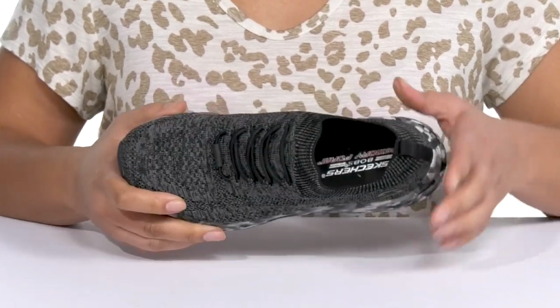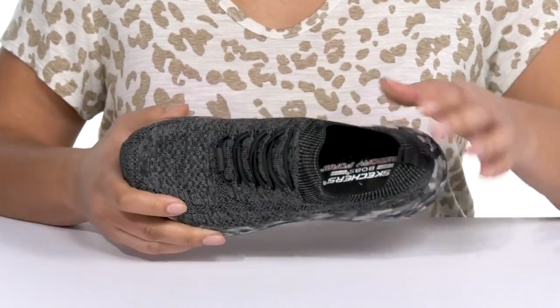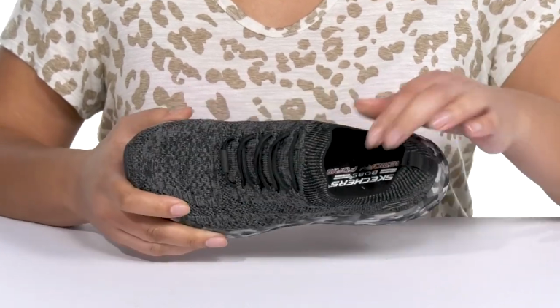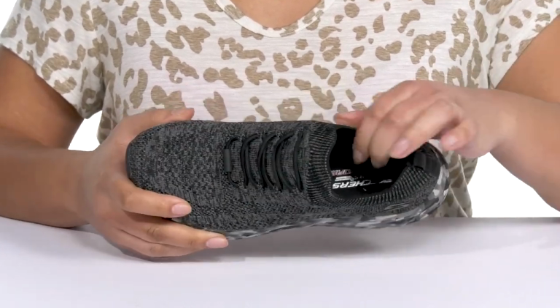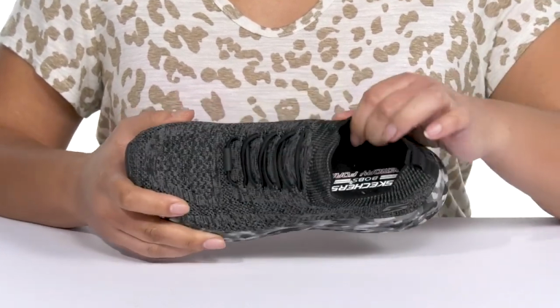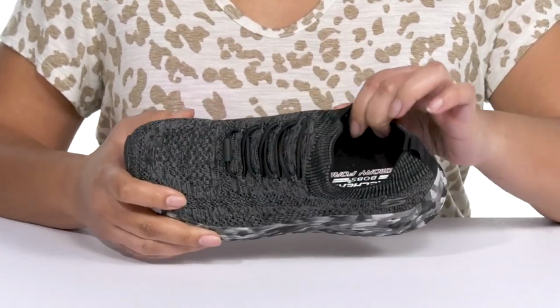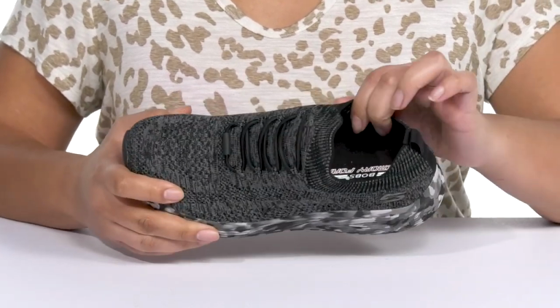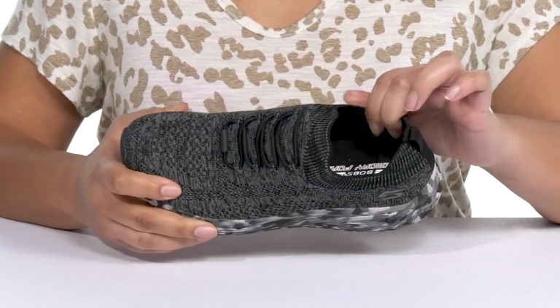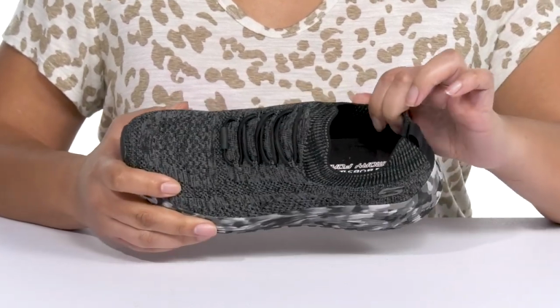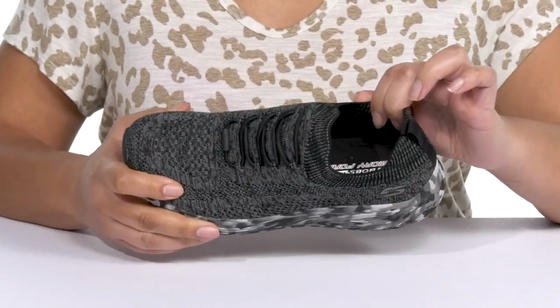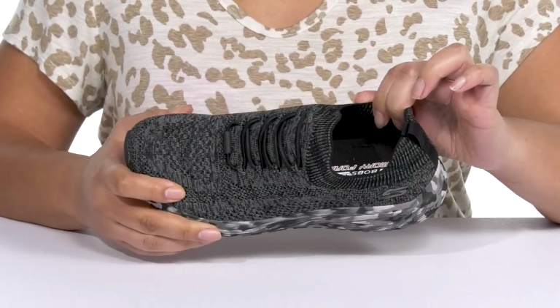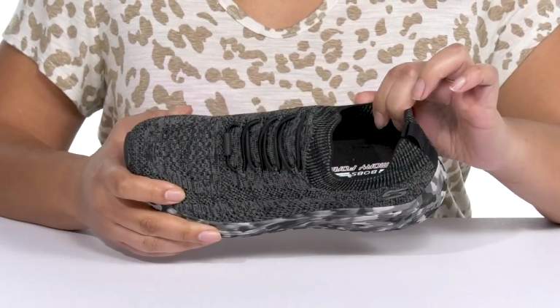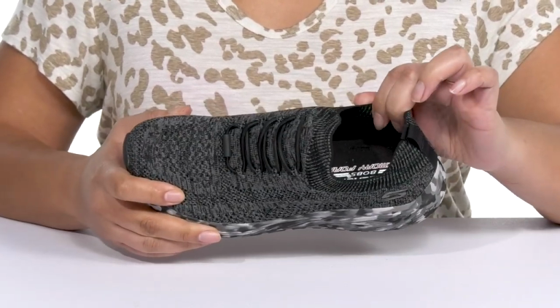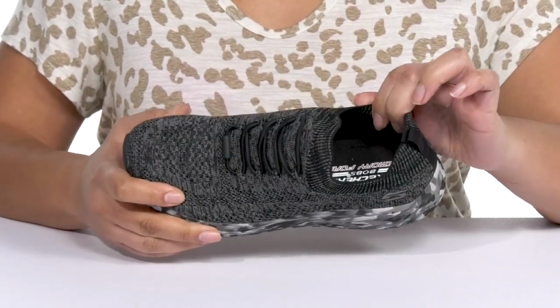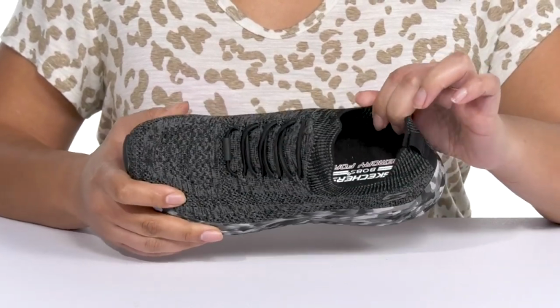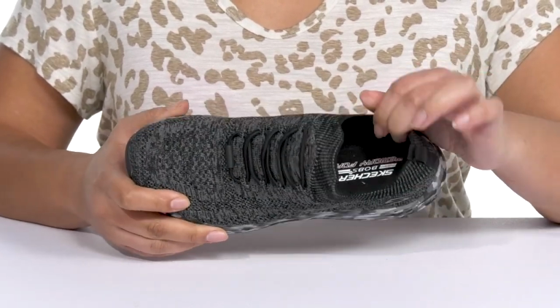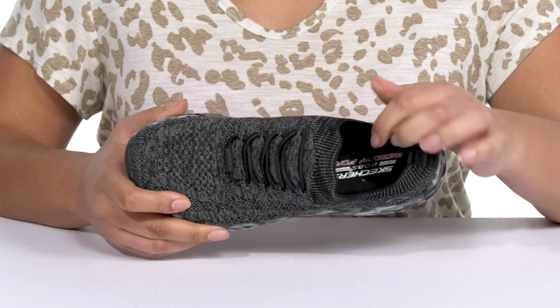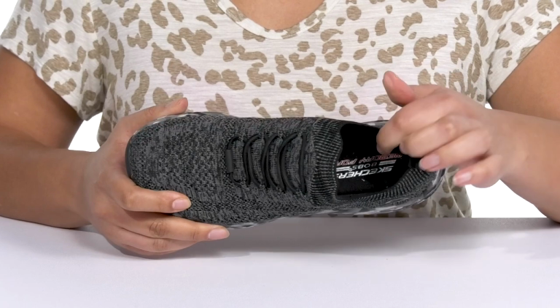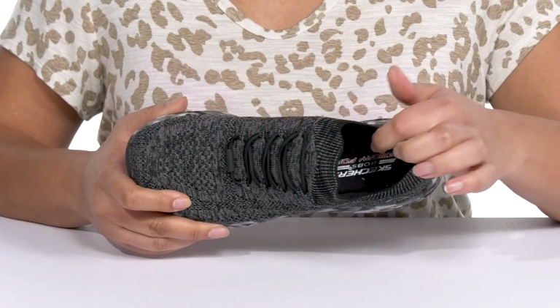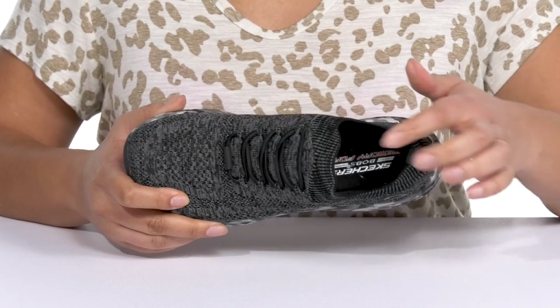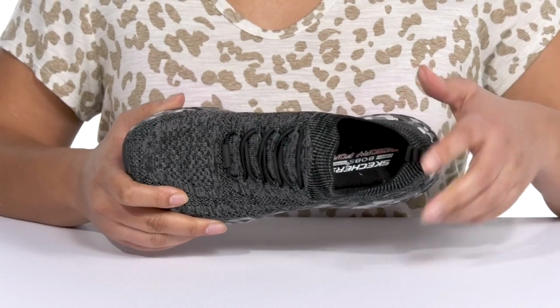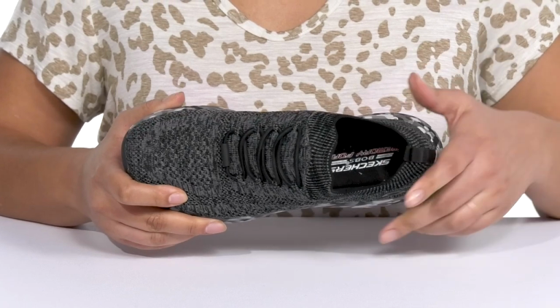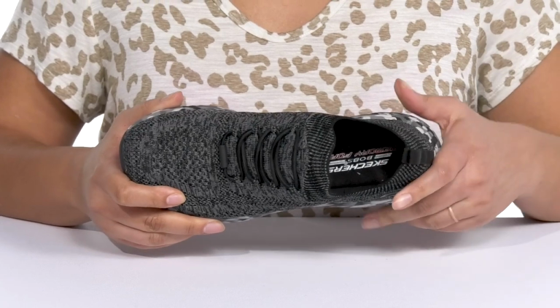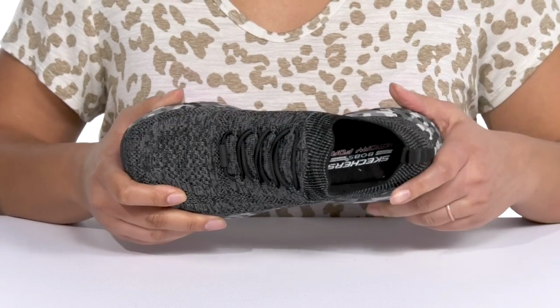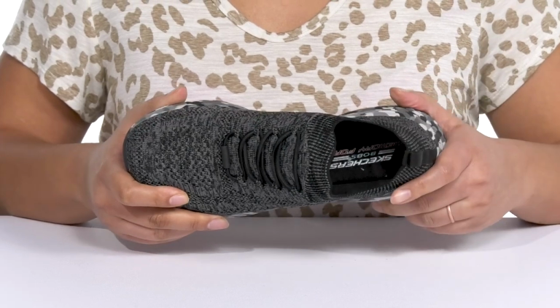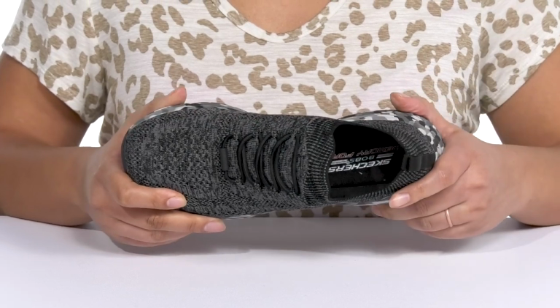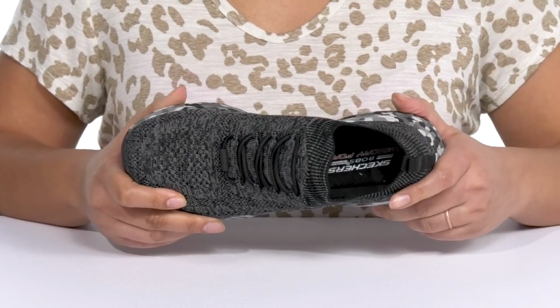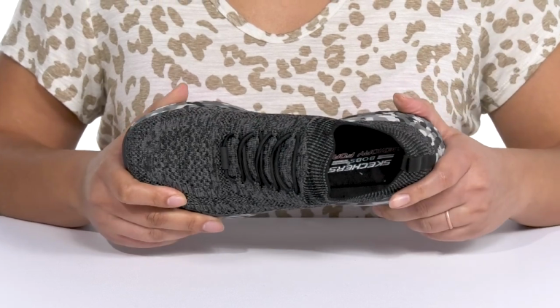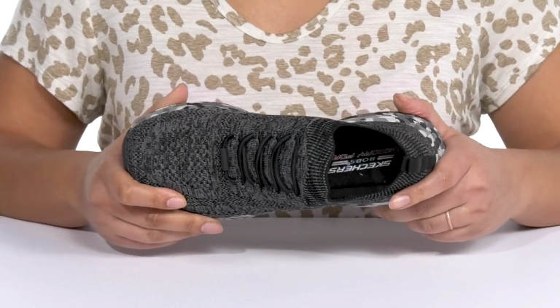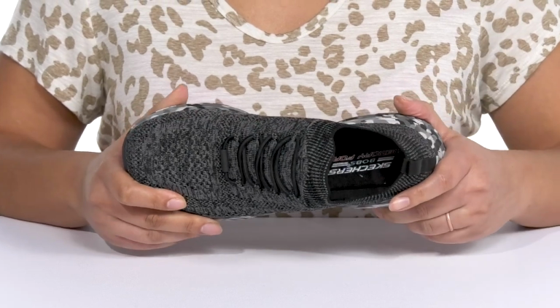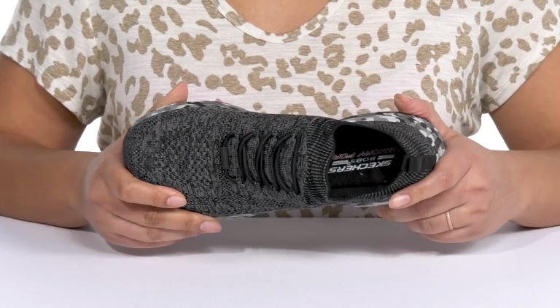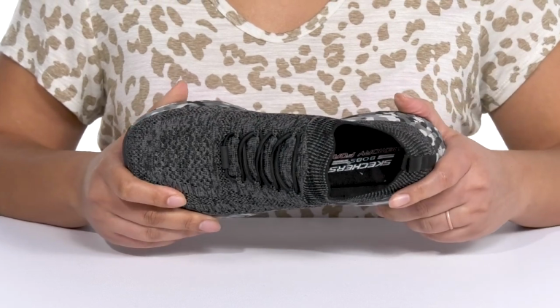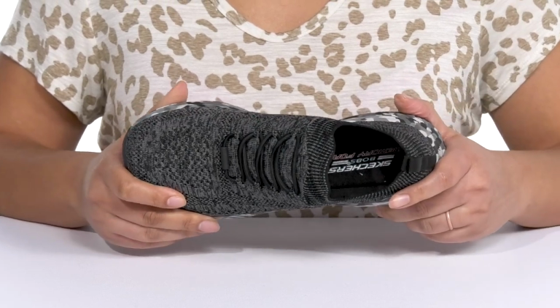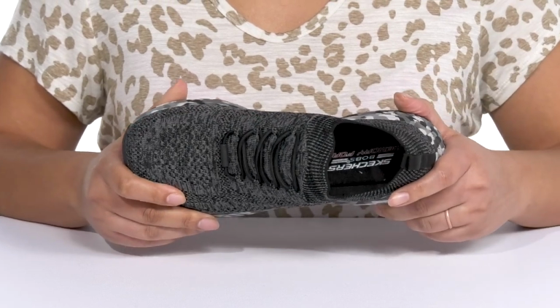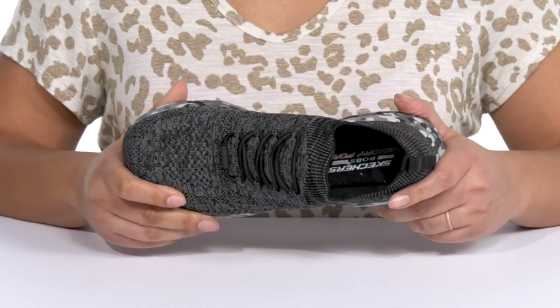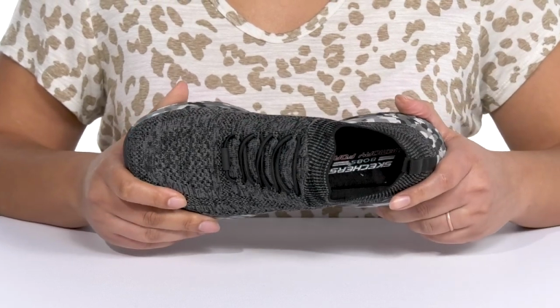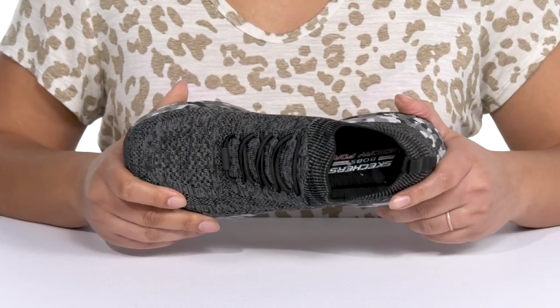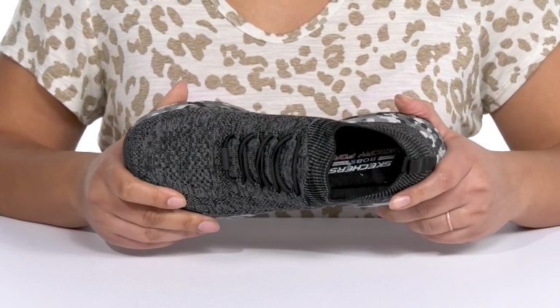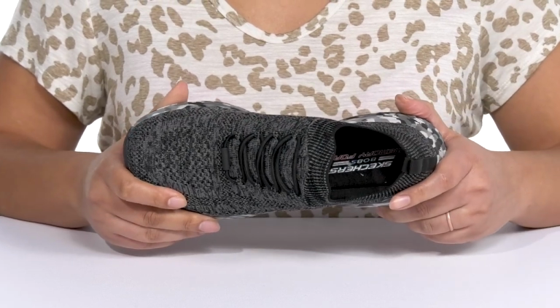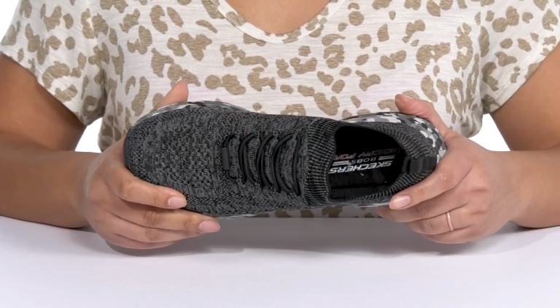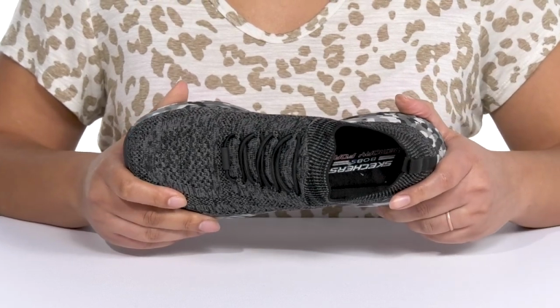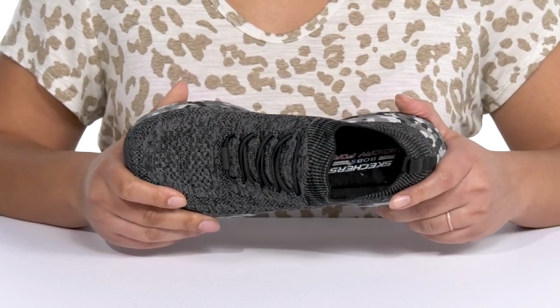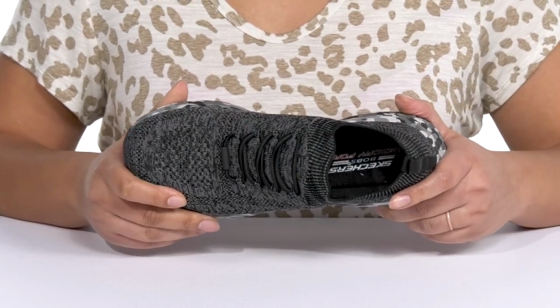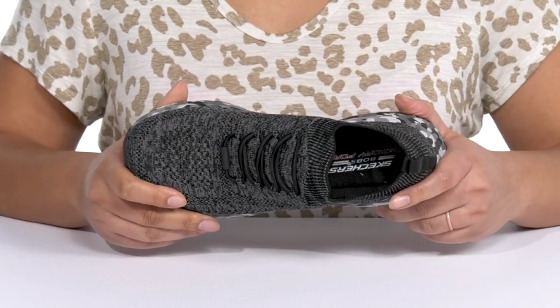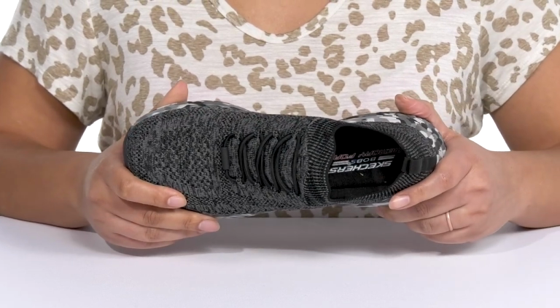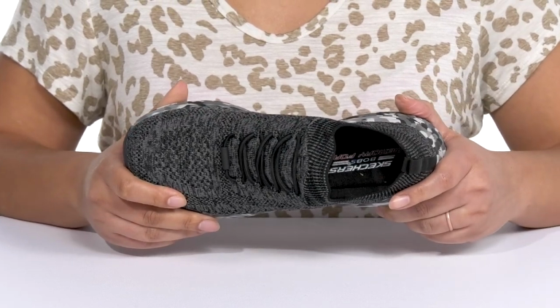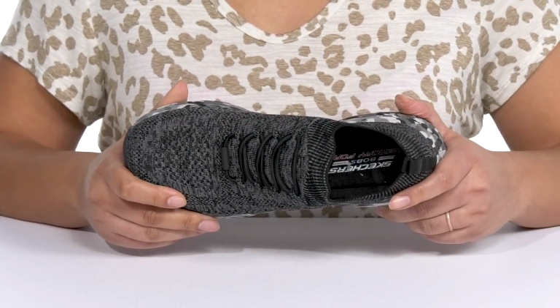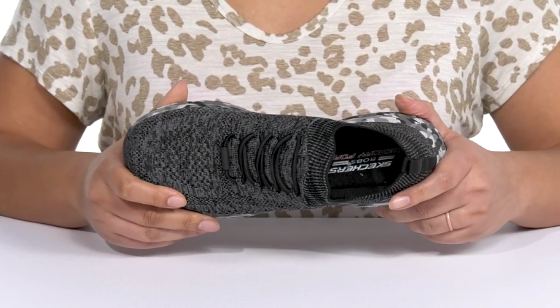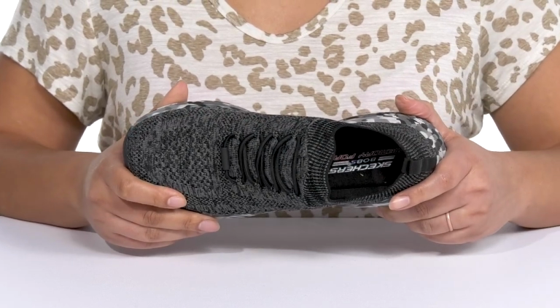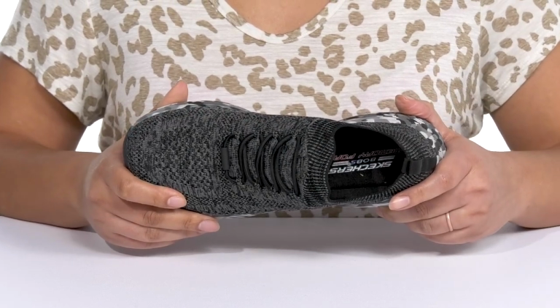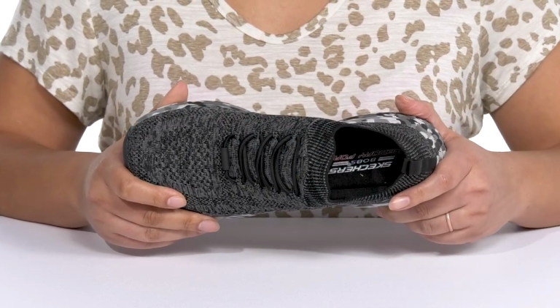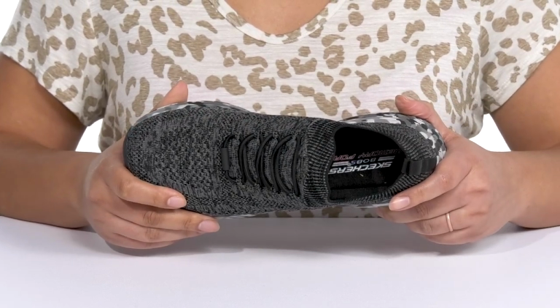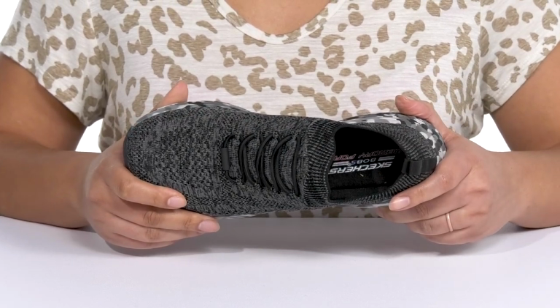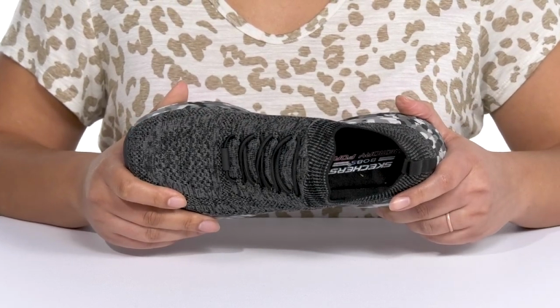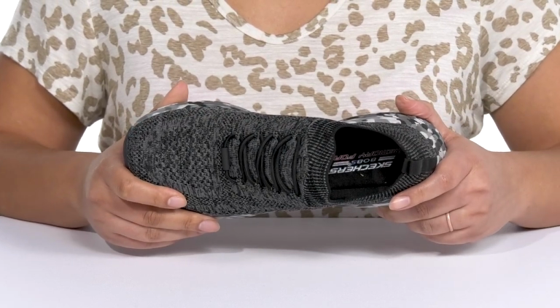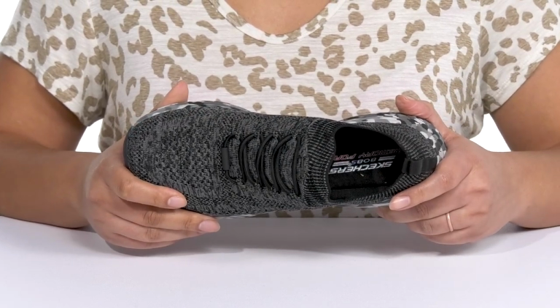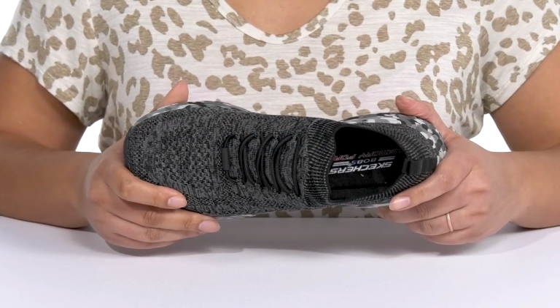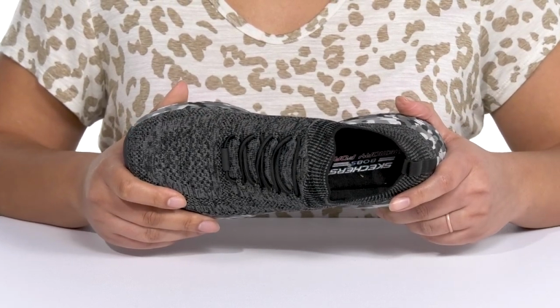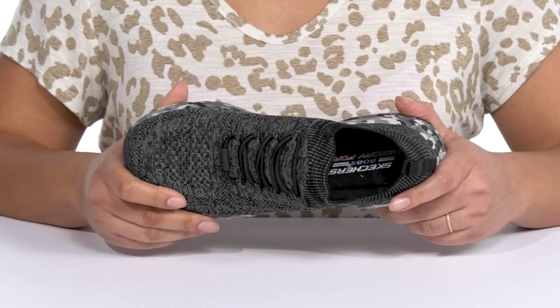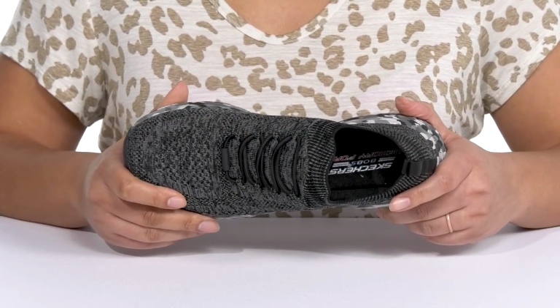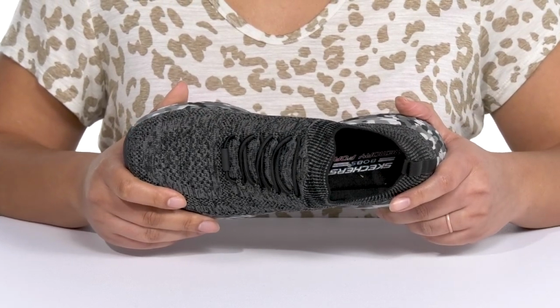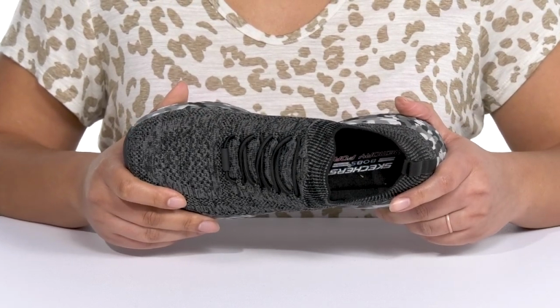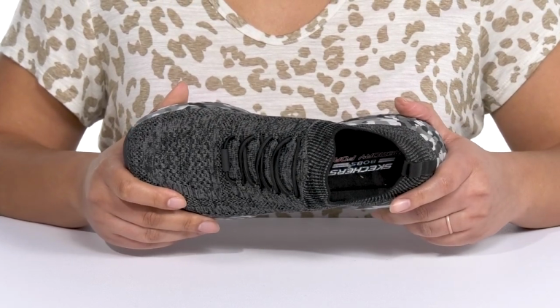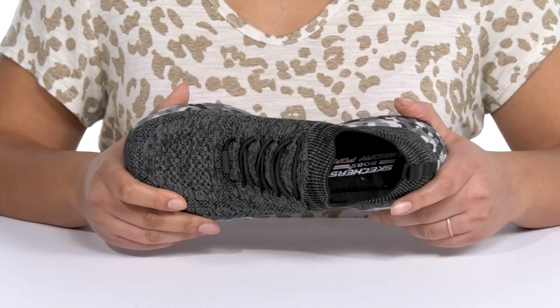Inside, there is a textile lining with a memory foam footbed that molds to your feet, giving you maximum comfort throughout the day.